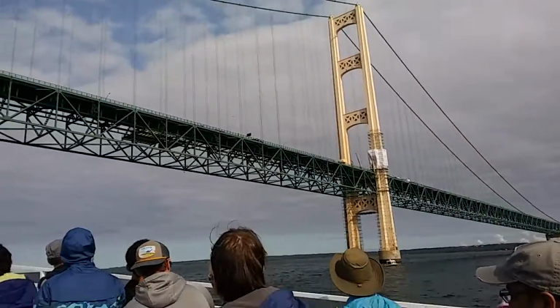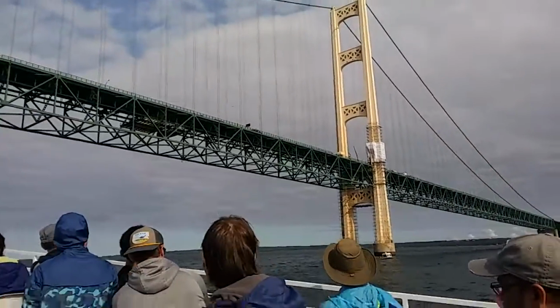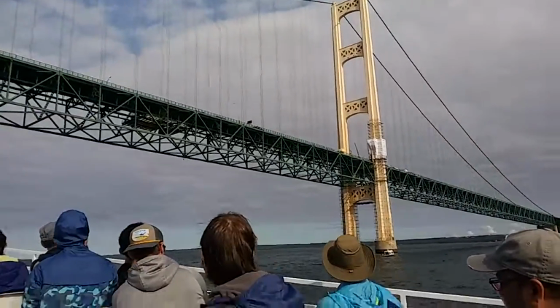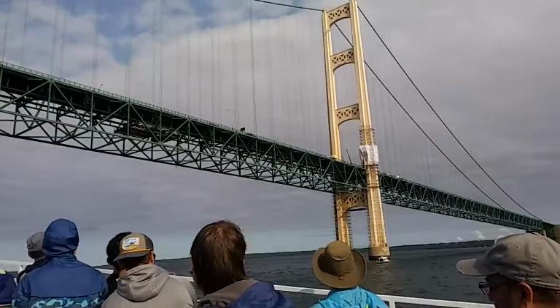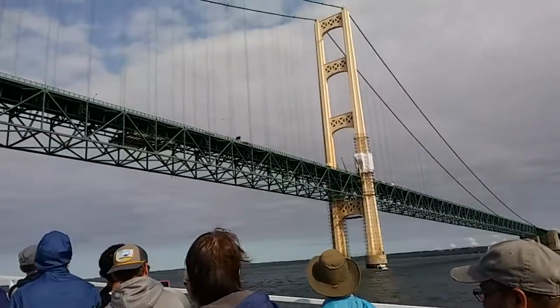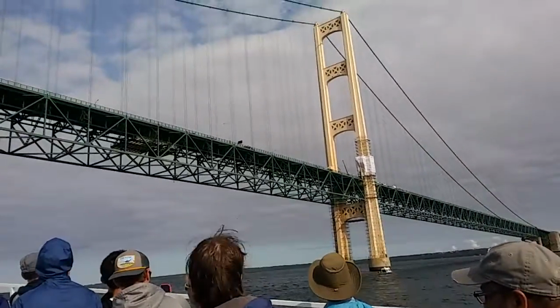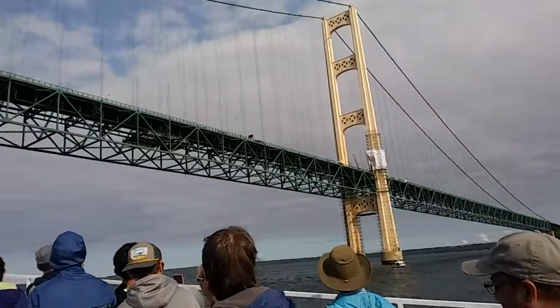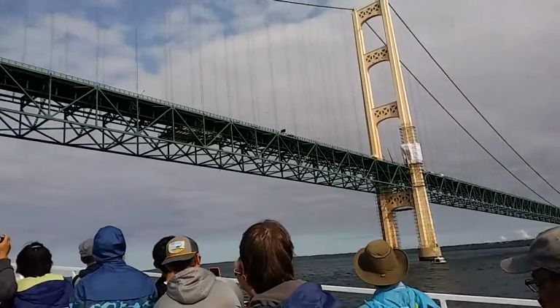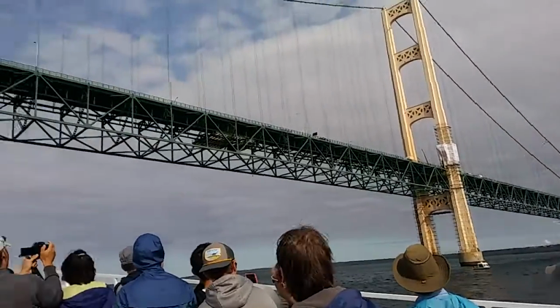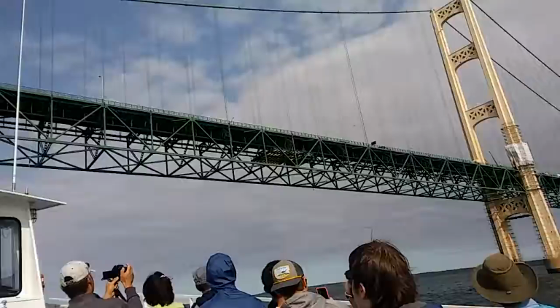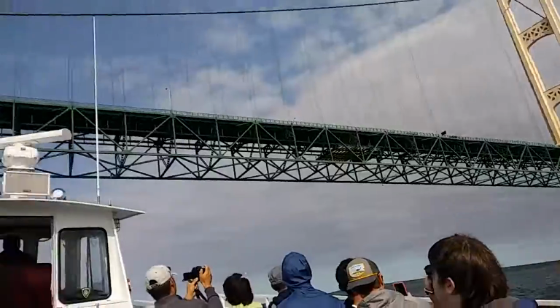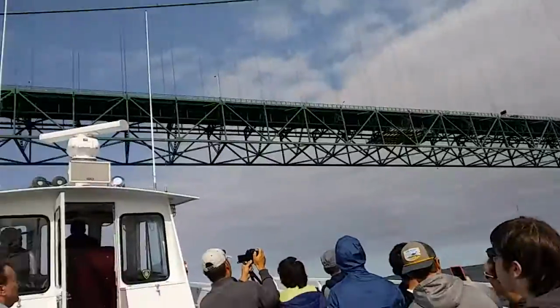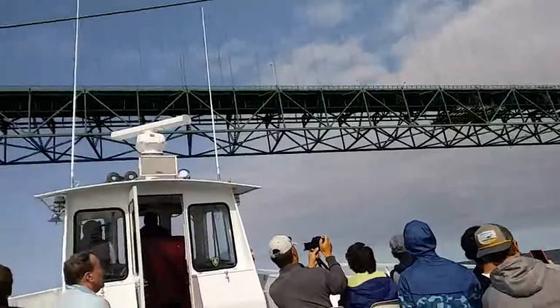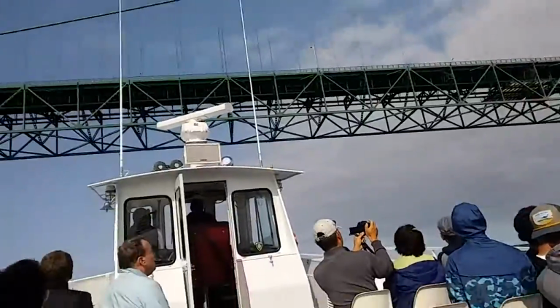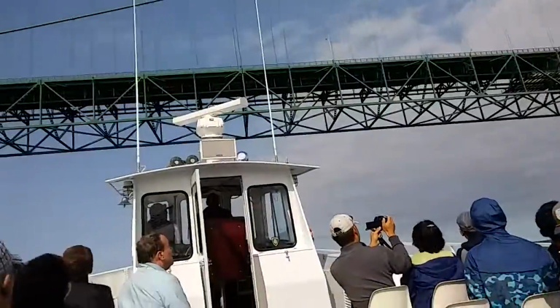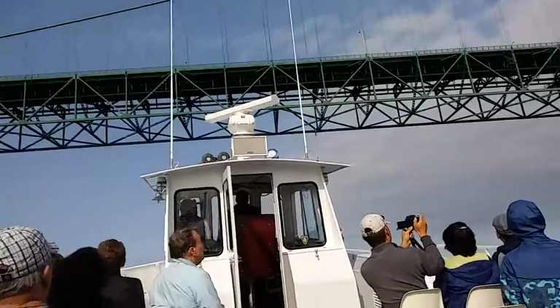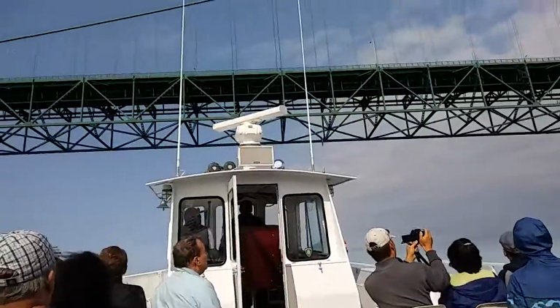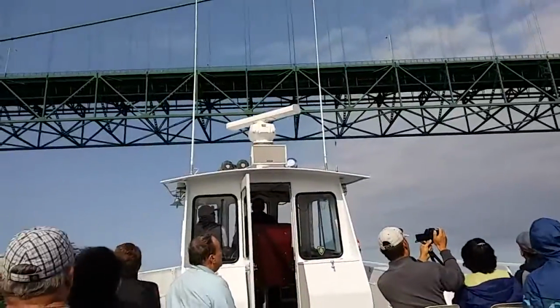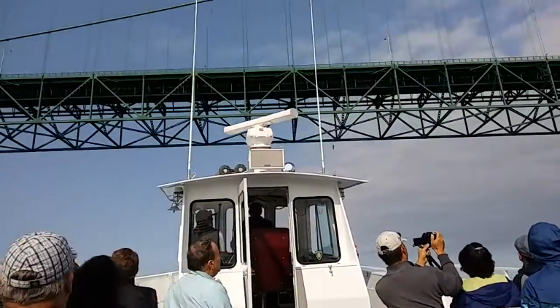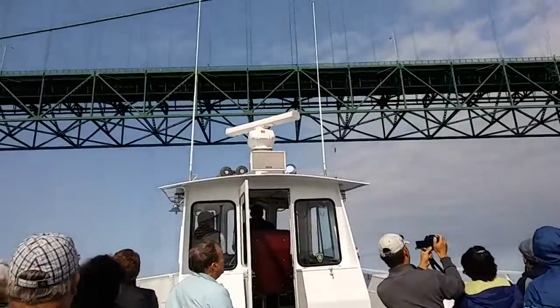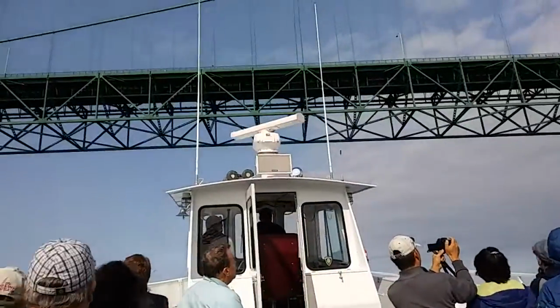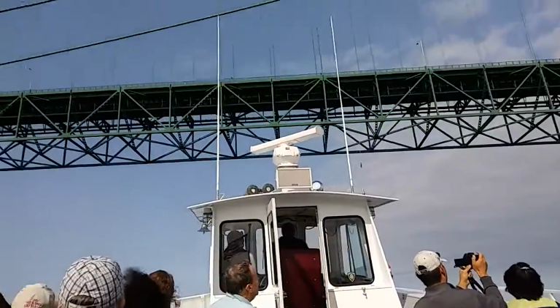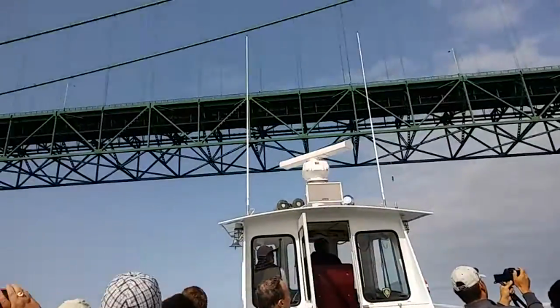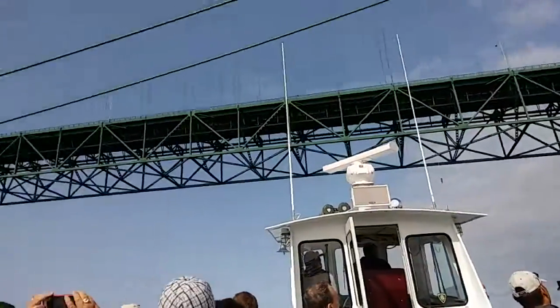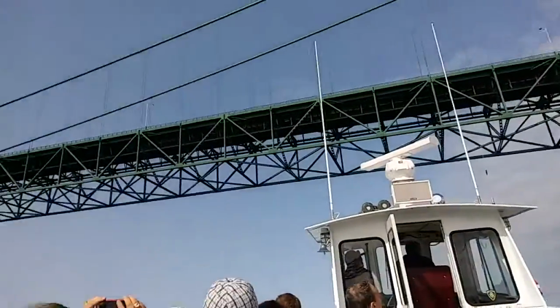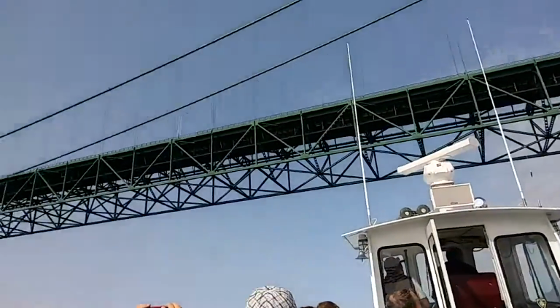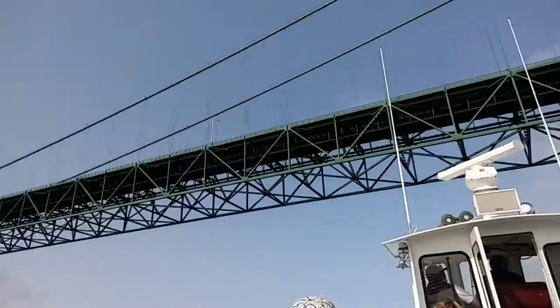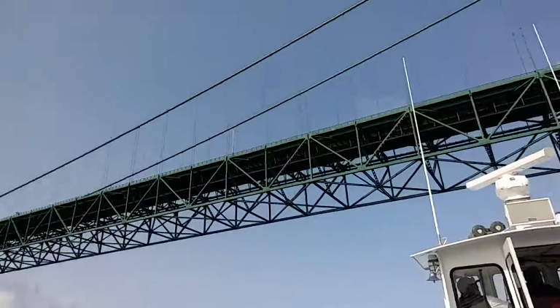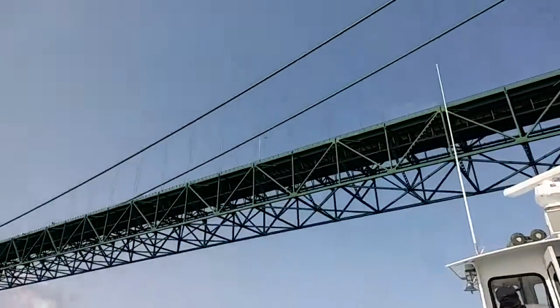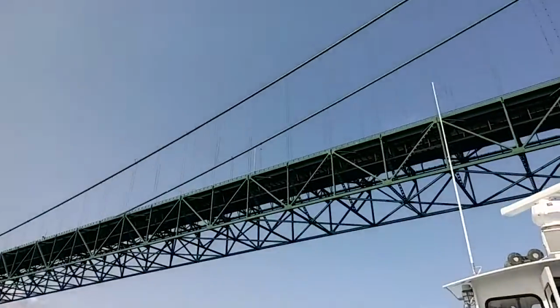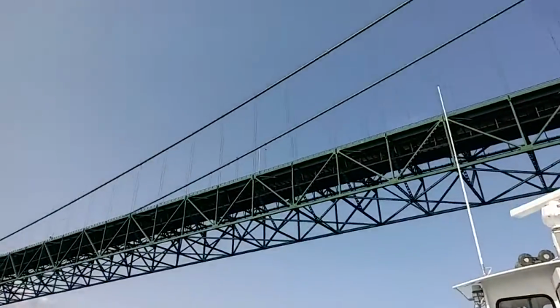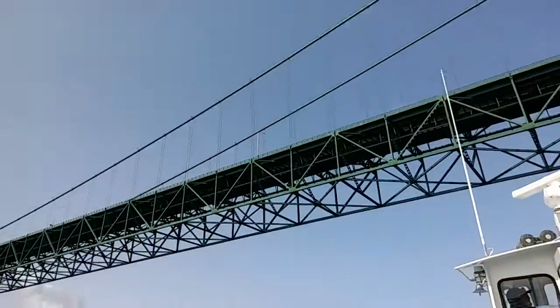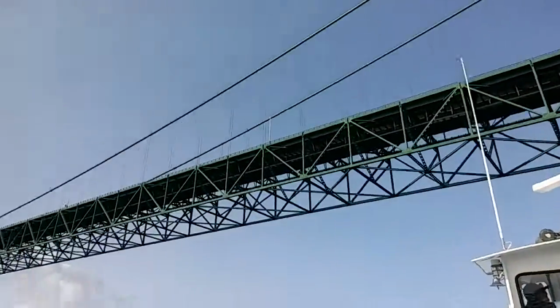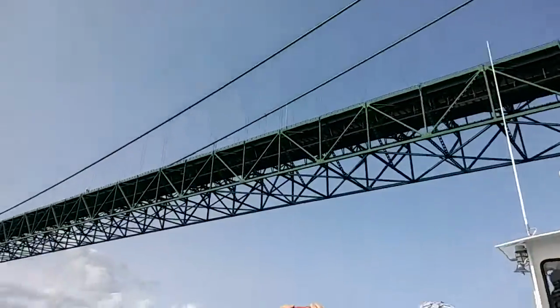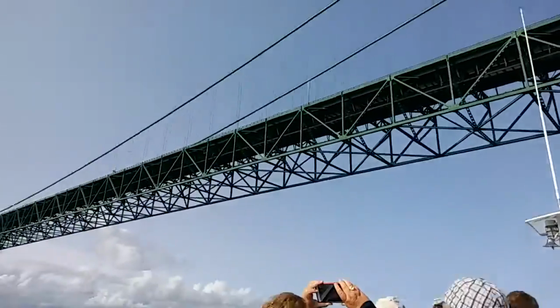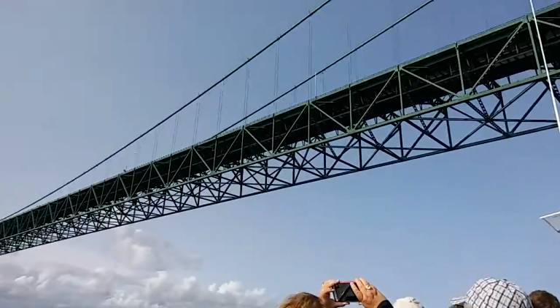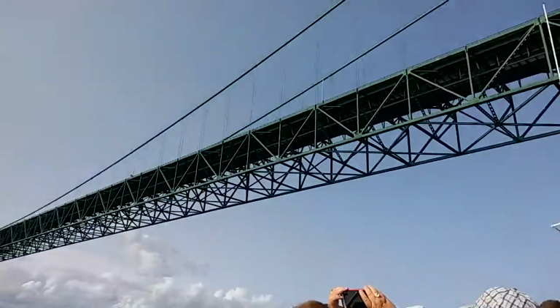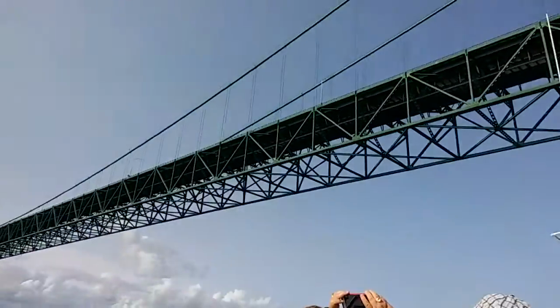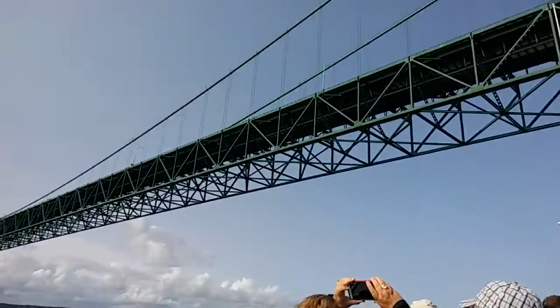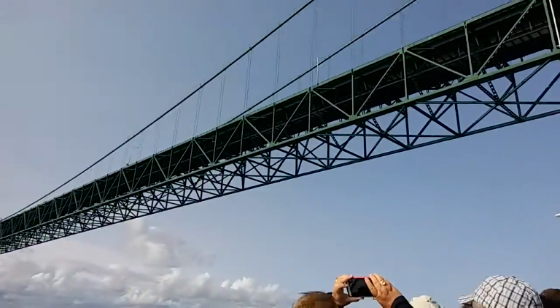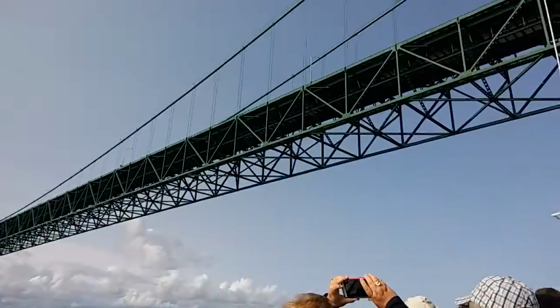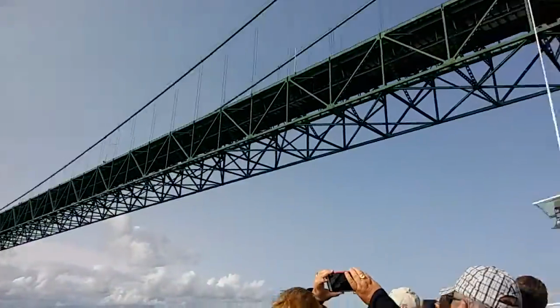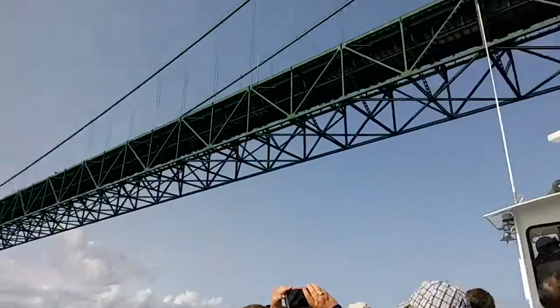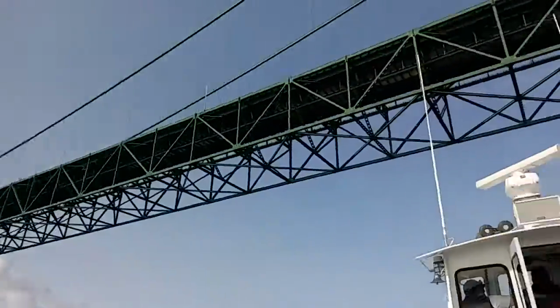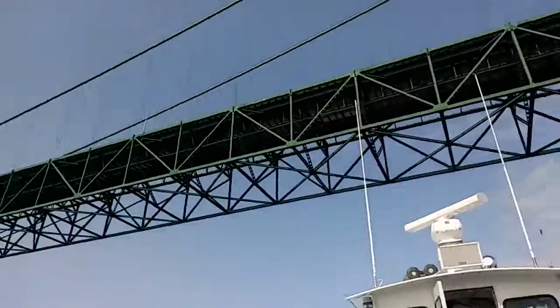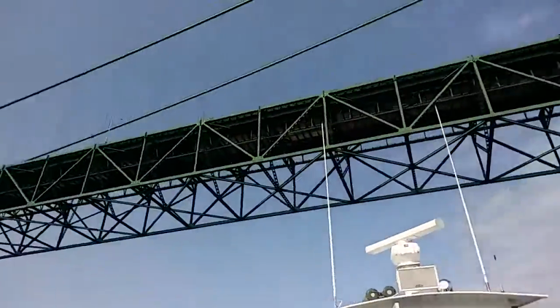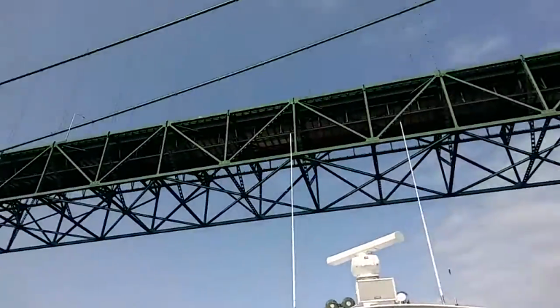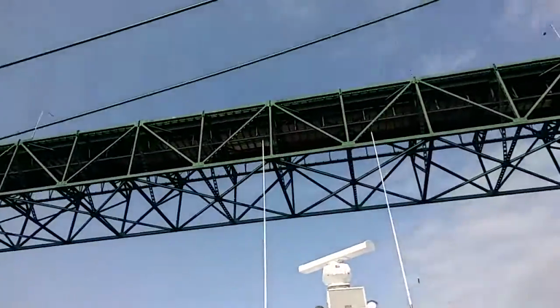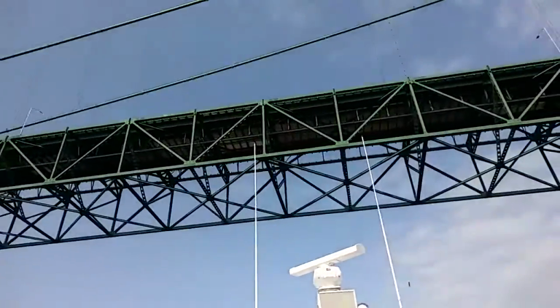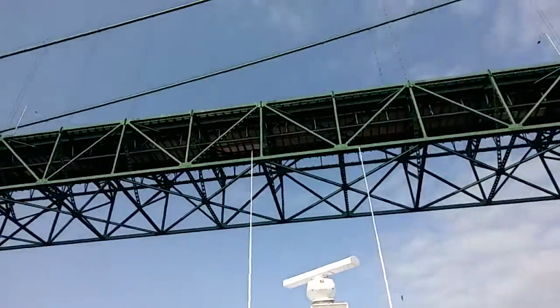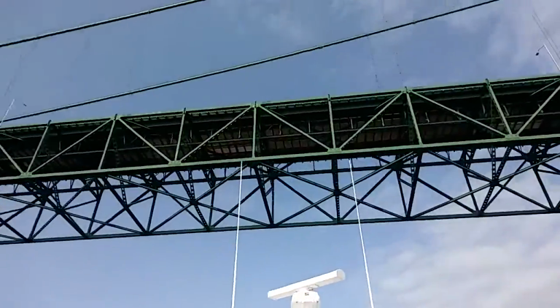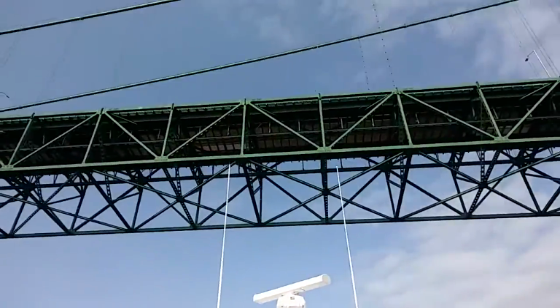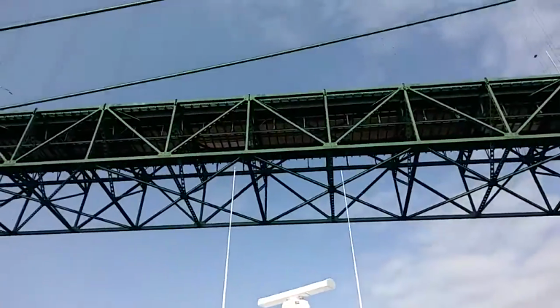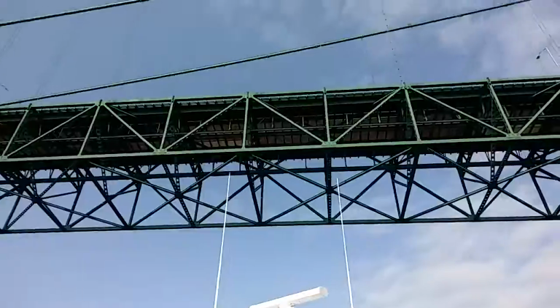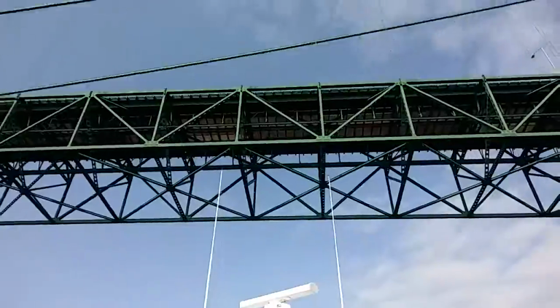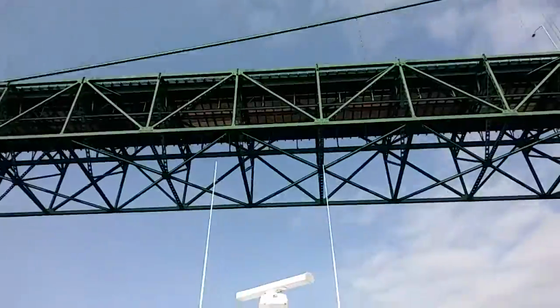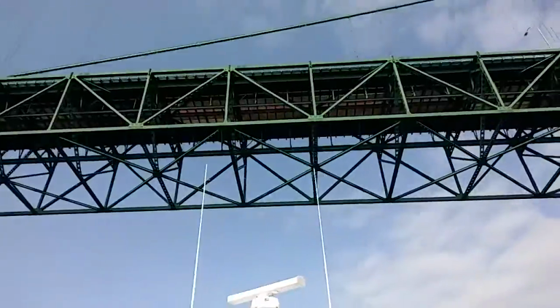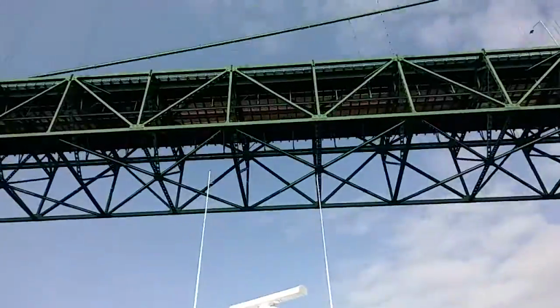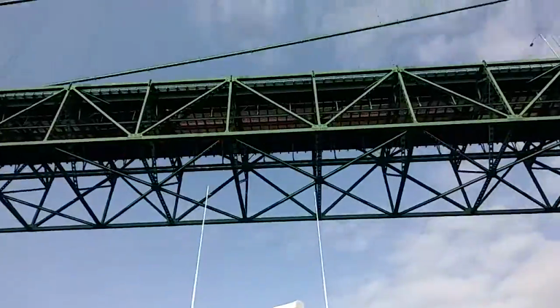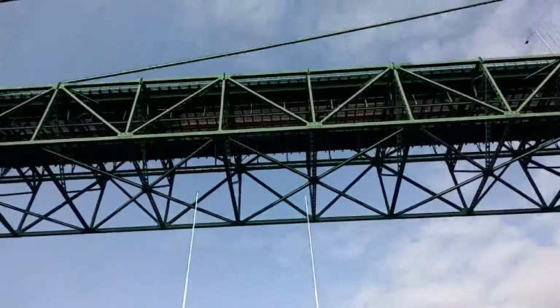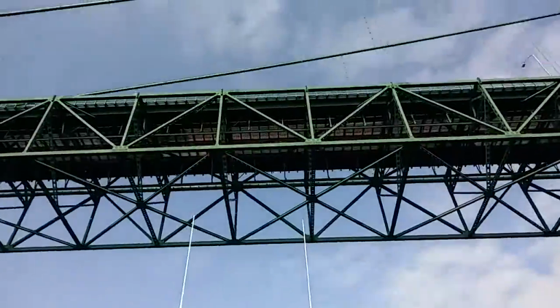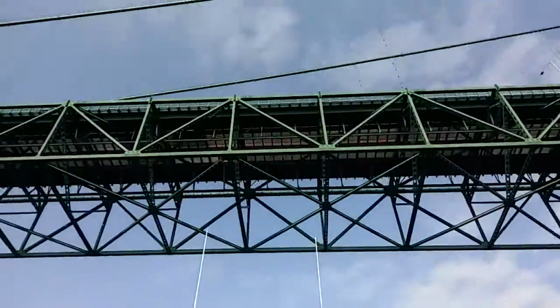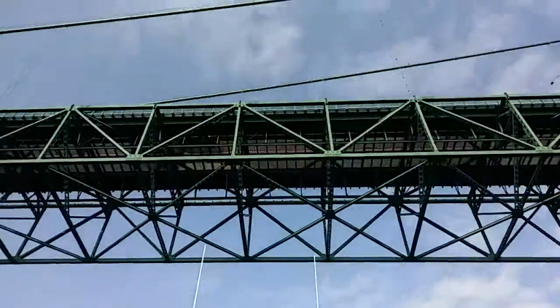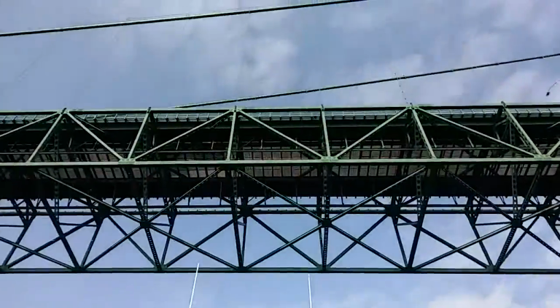Well, here are our folks at the Mighty Mackinac Bridge. Construction started on the bridge in 1854, and opened for traffic in 1957.